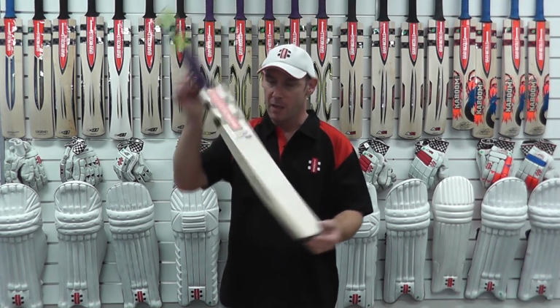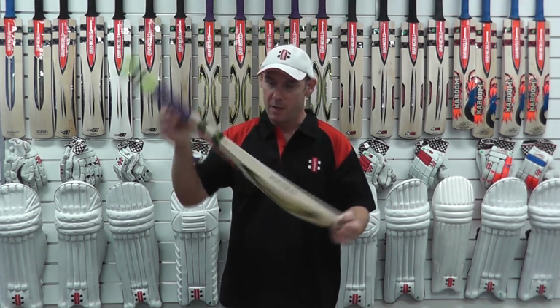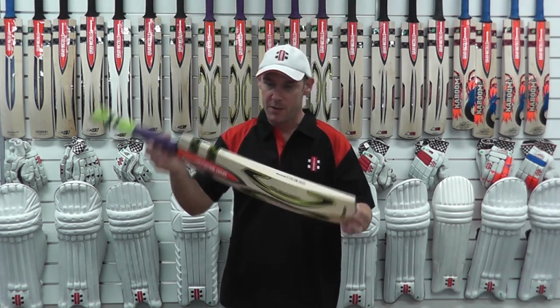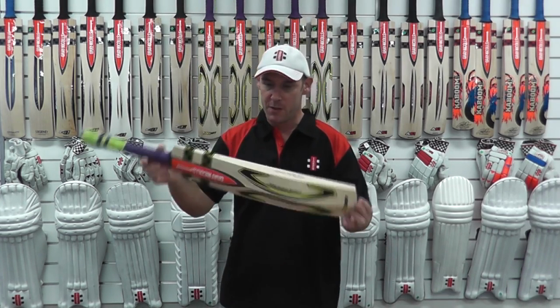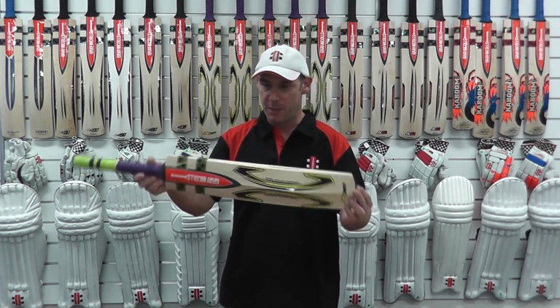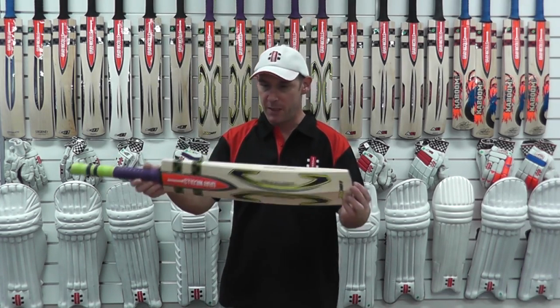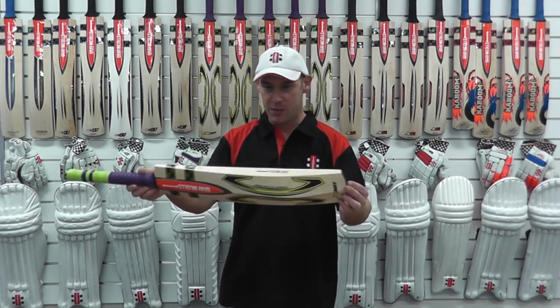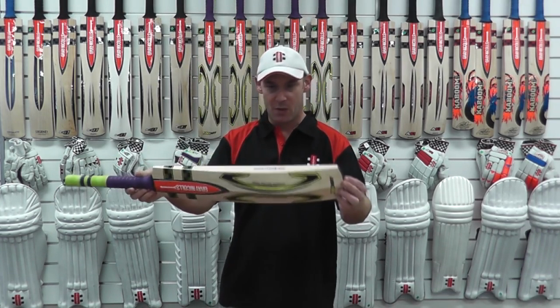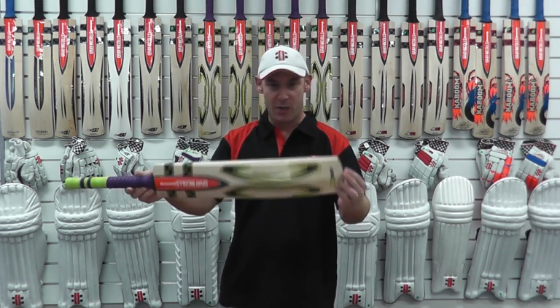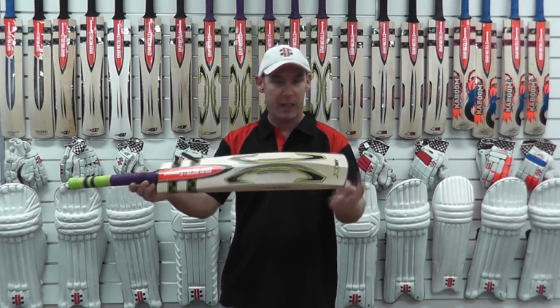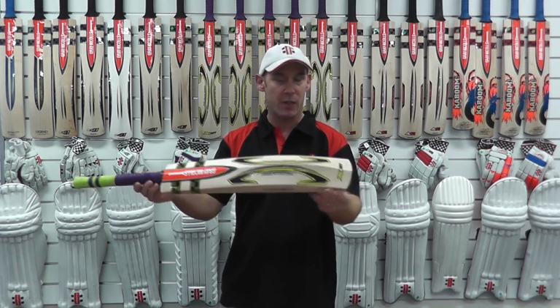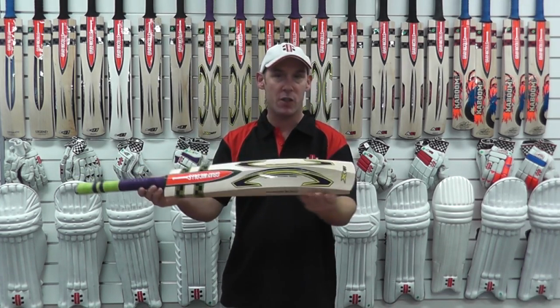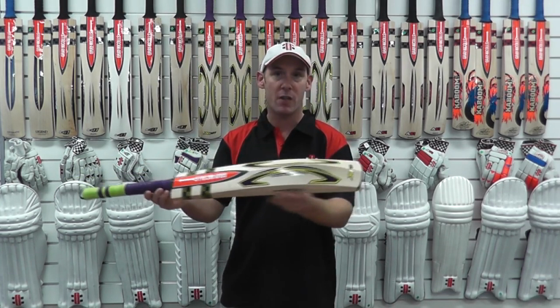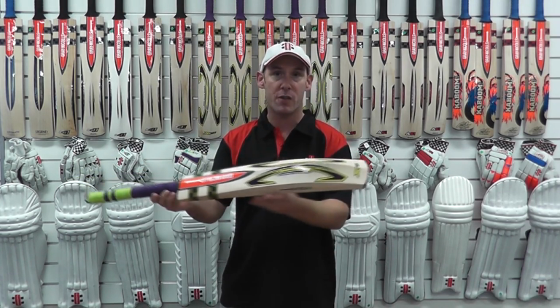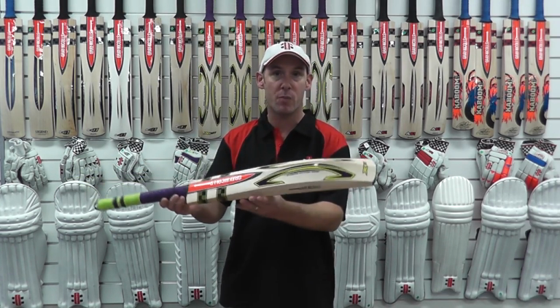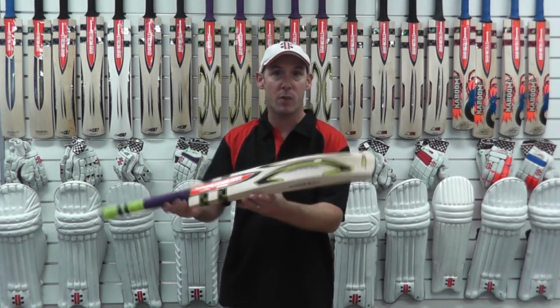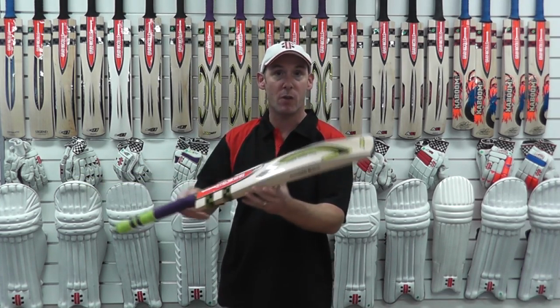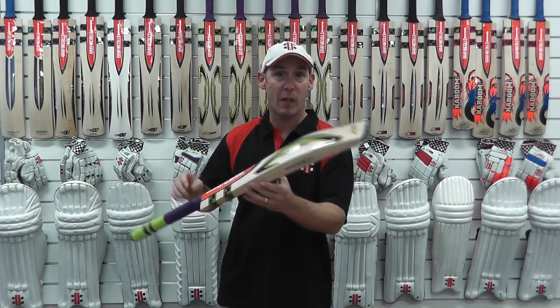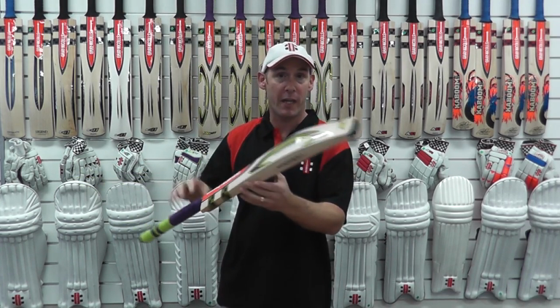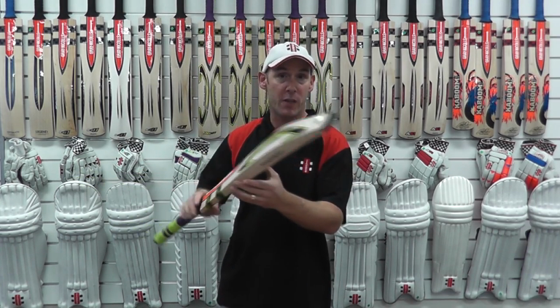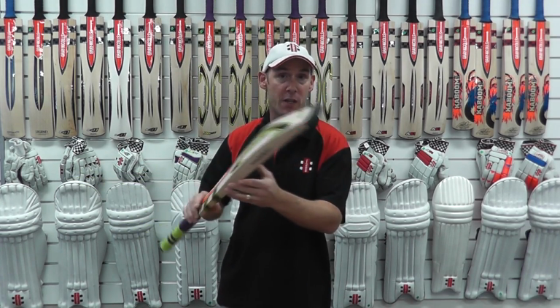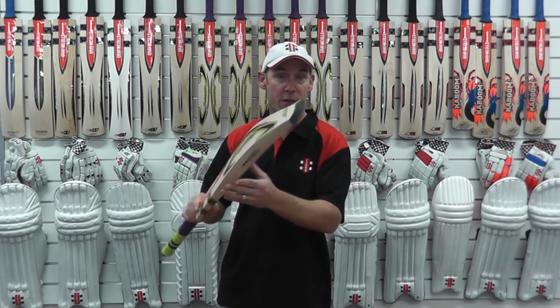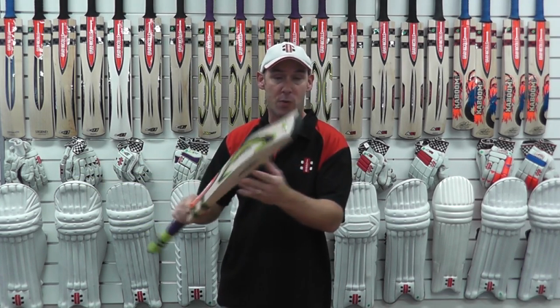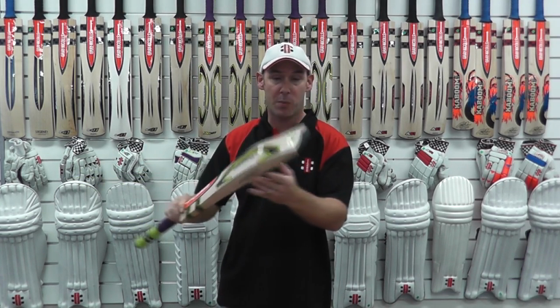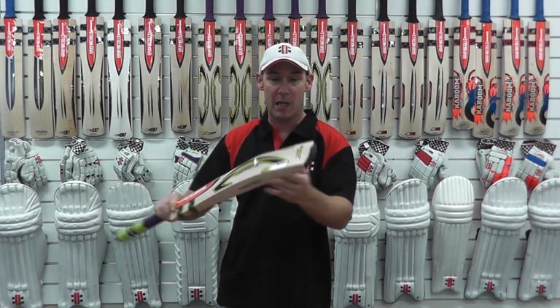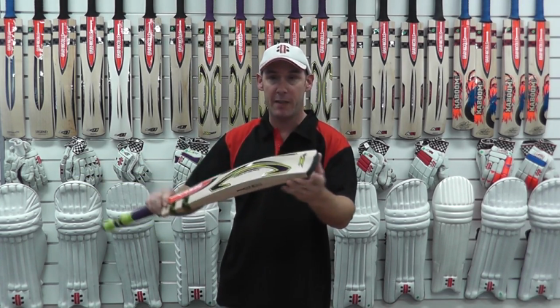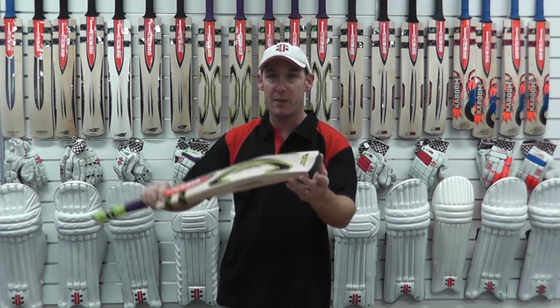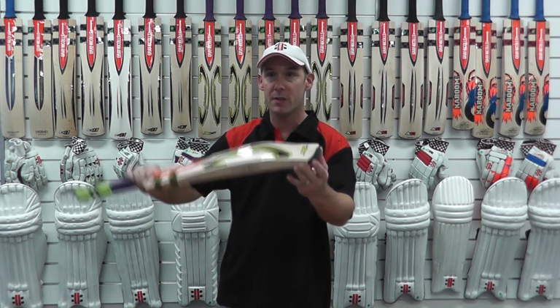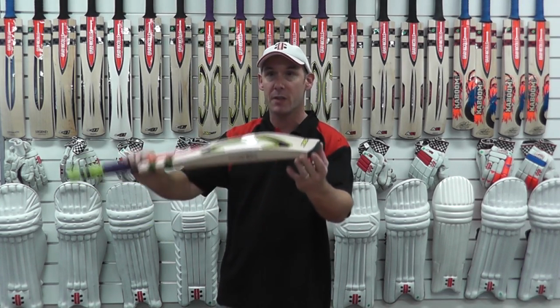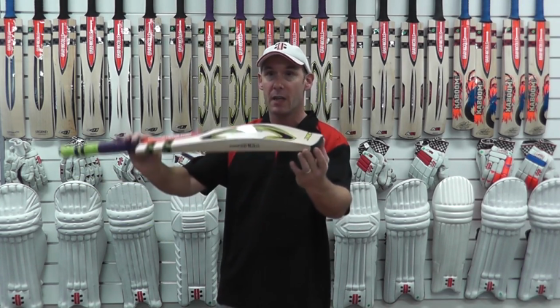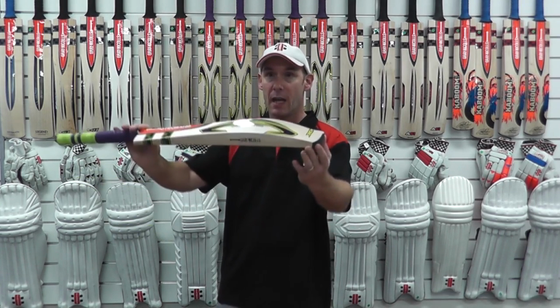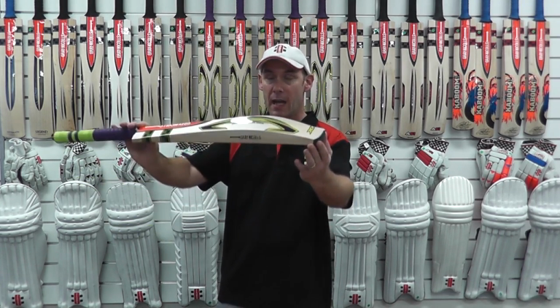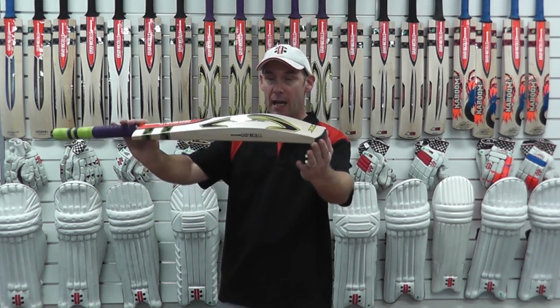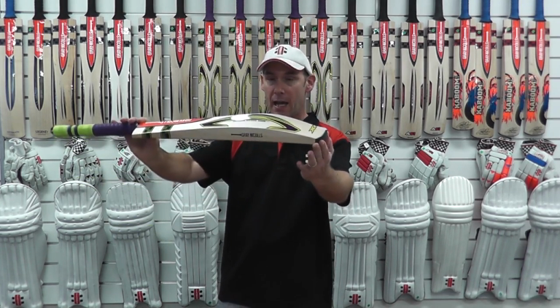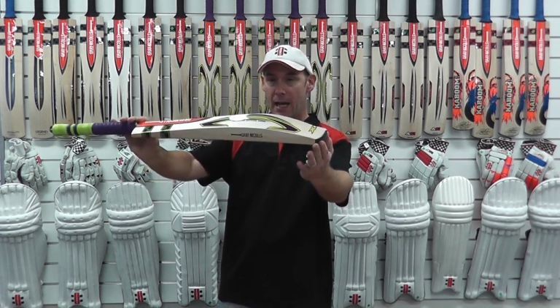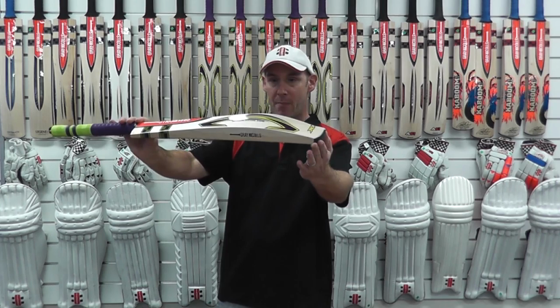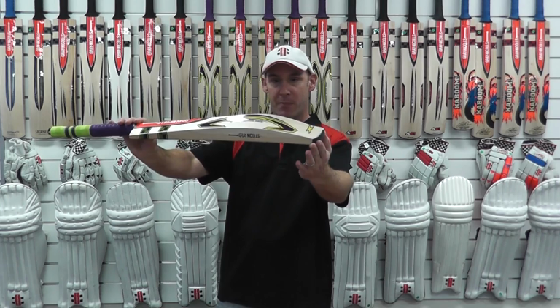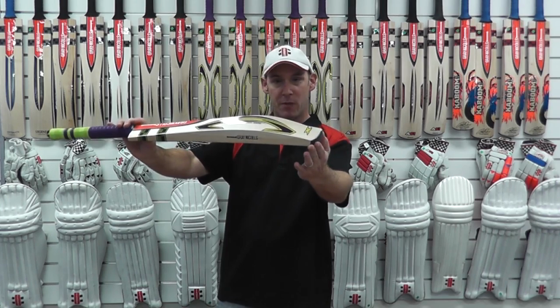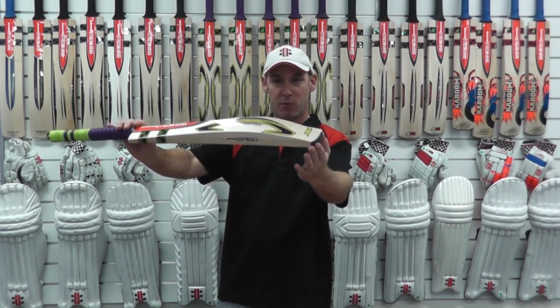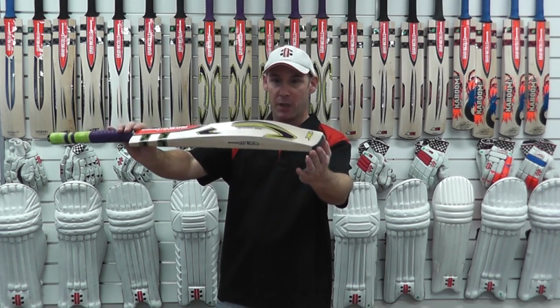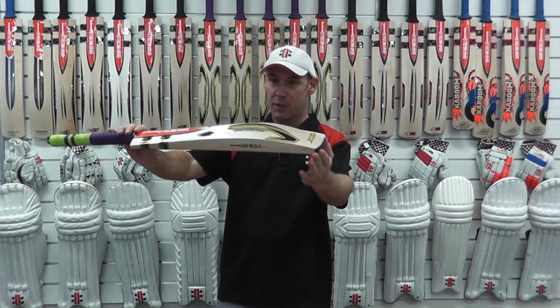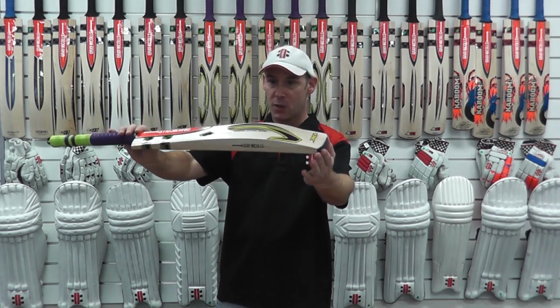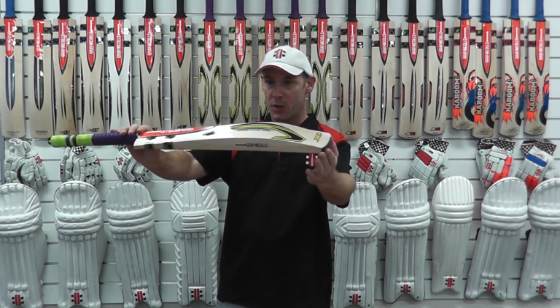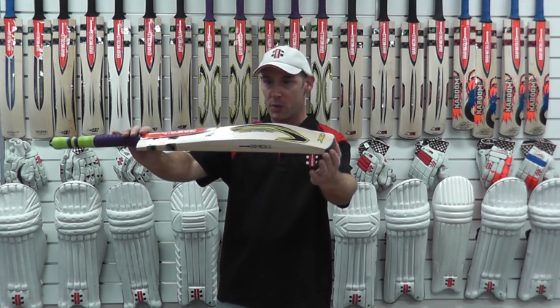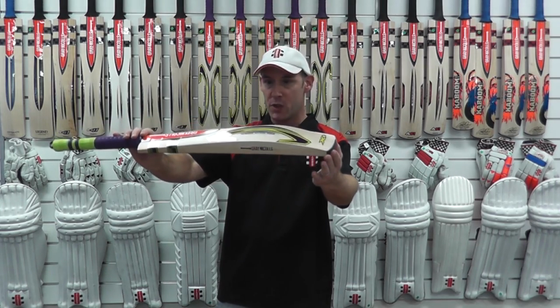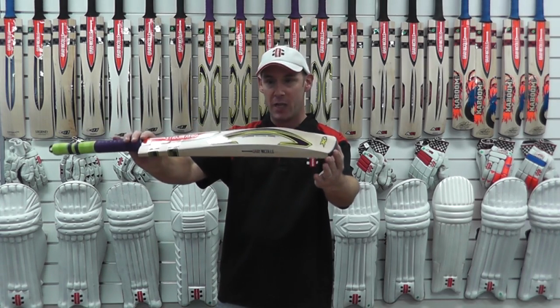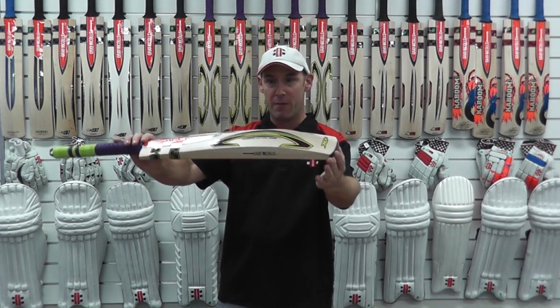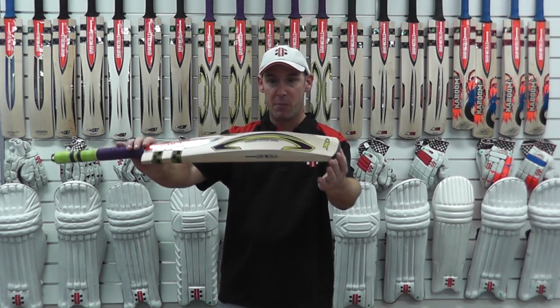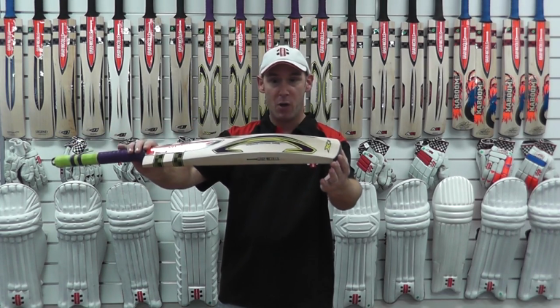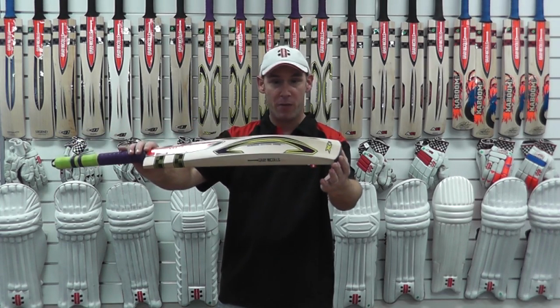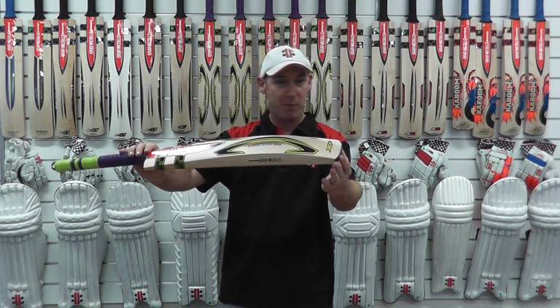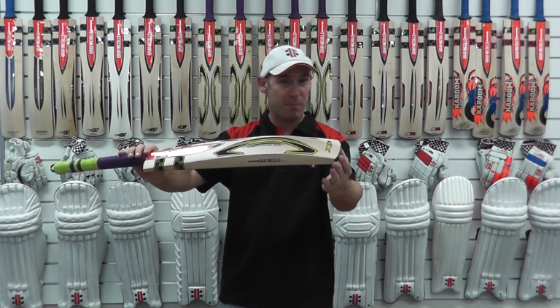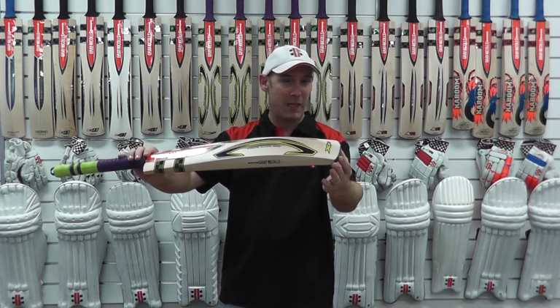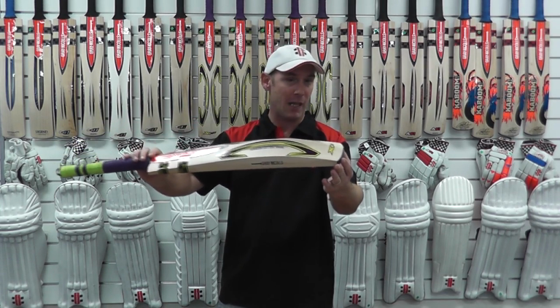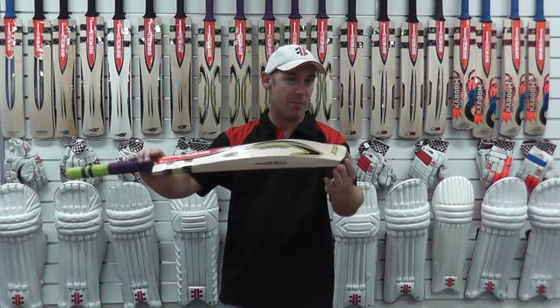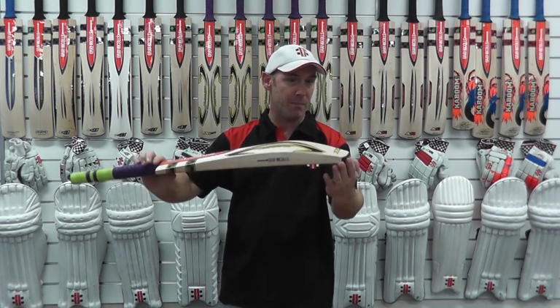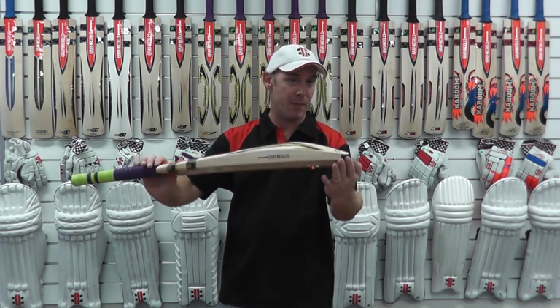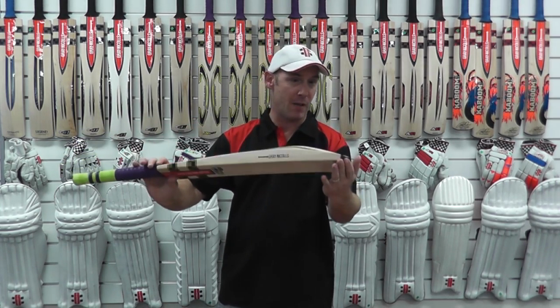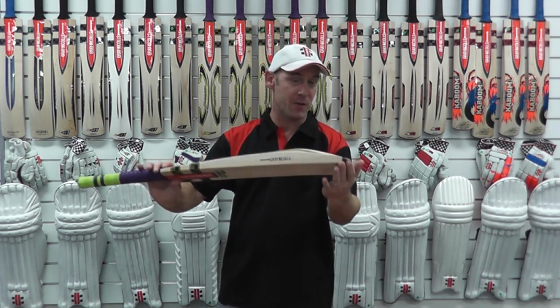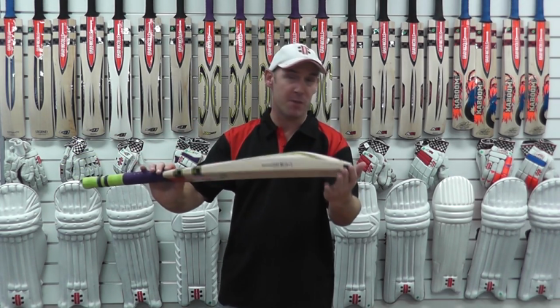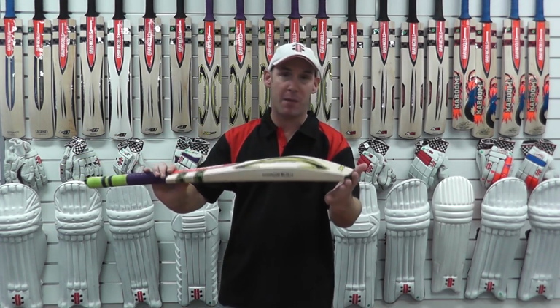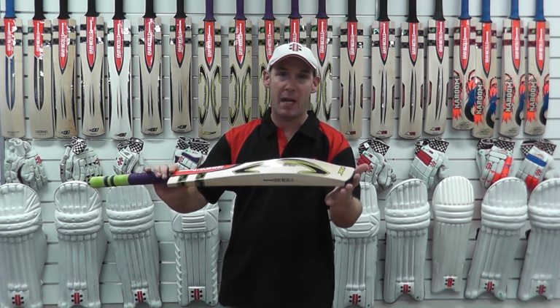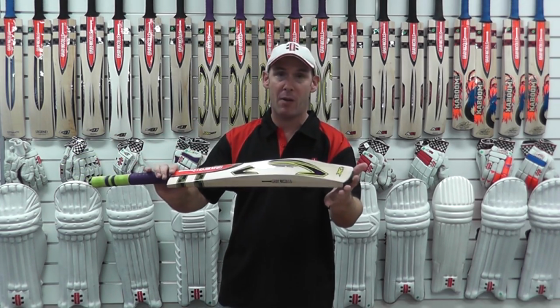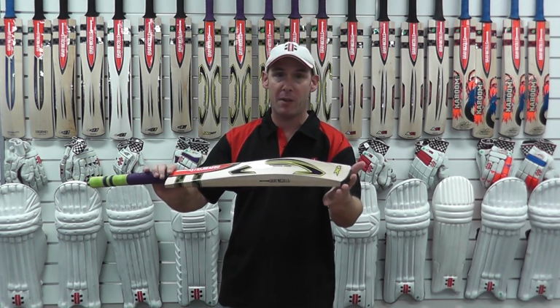This has been designed in conjunction with all our international players, really trying to achieve a perfect pick-up balance and power.